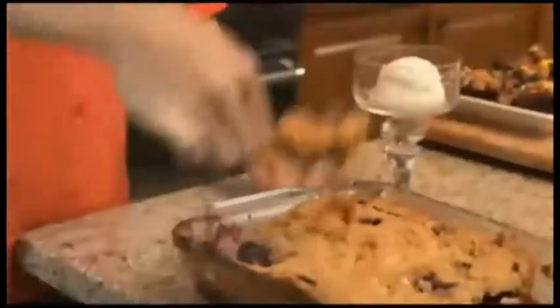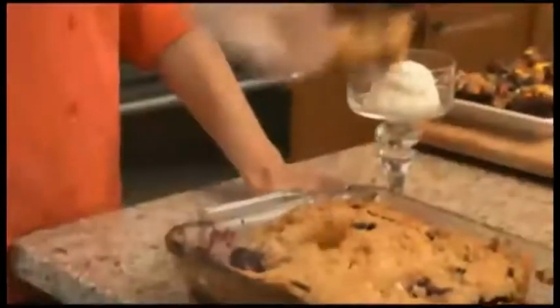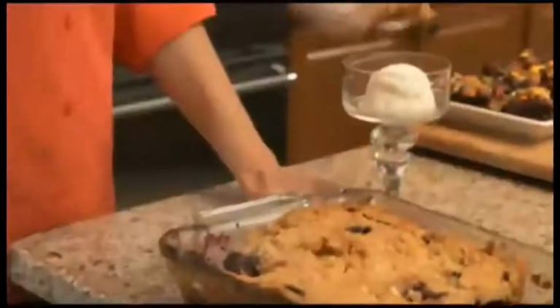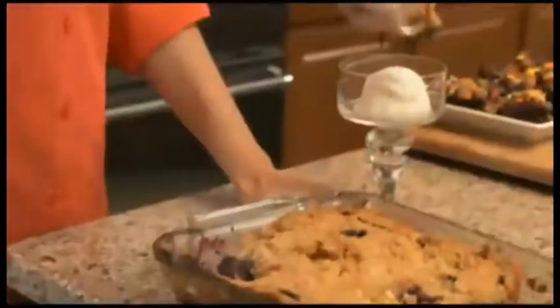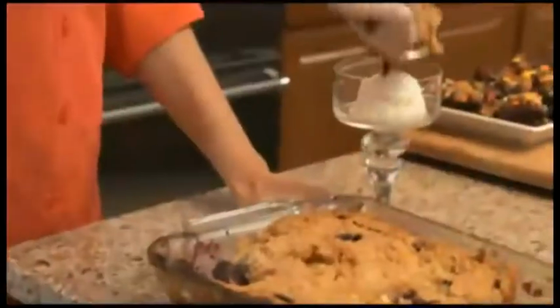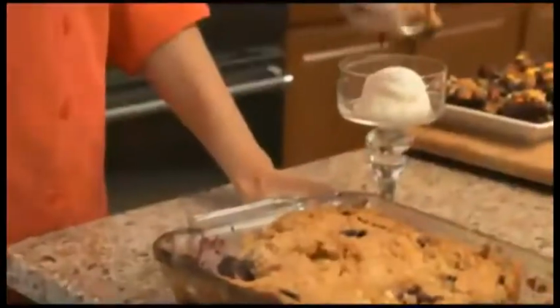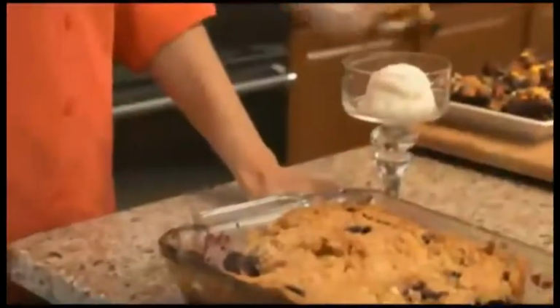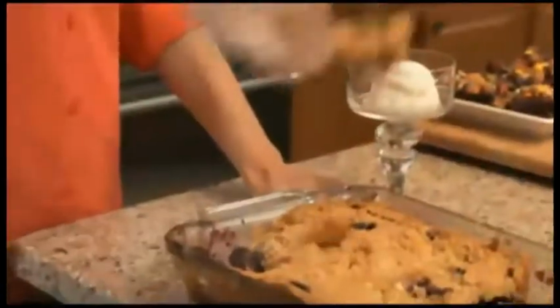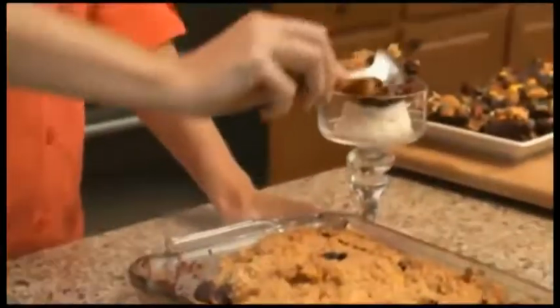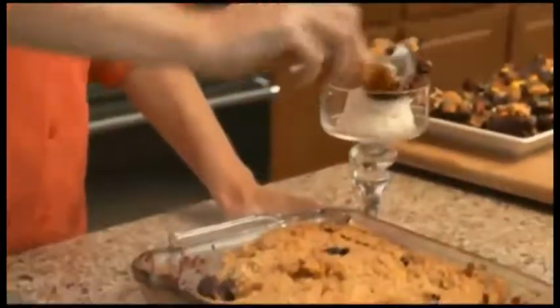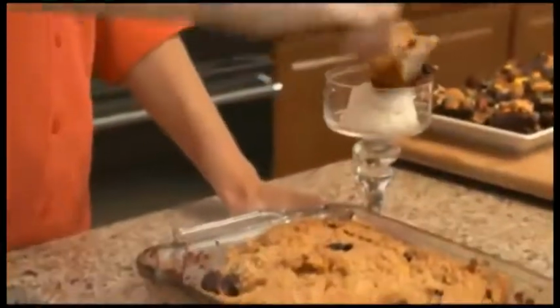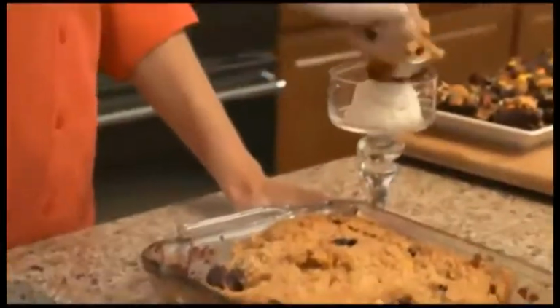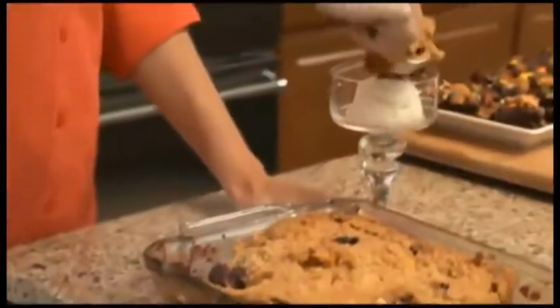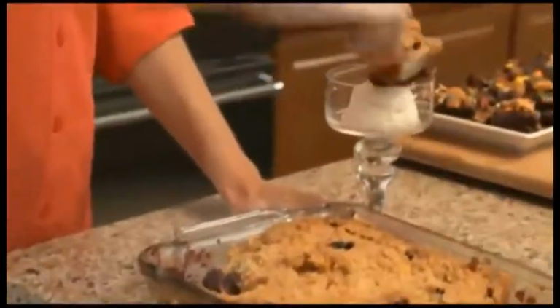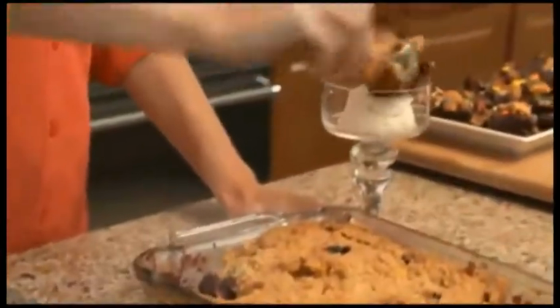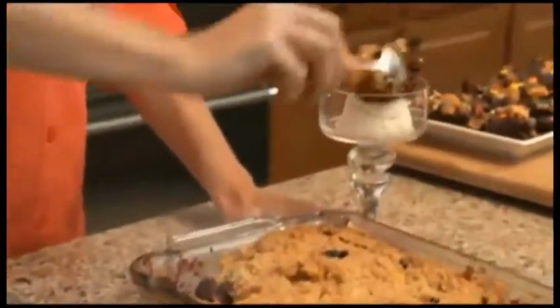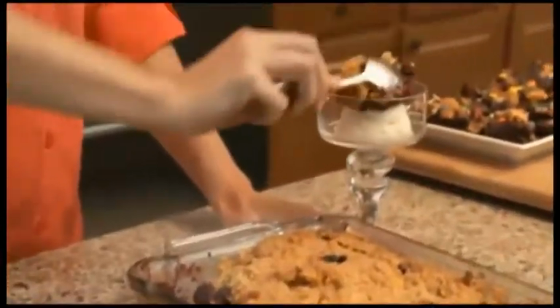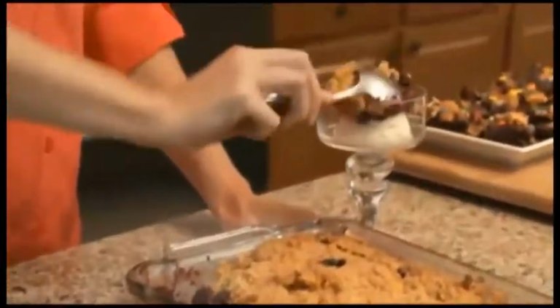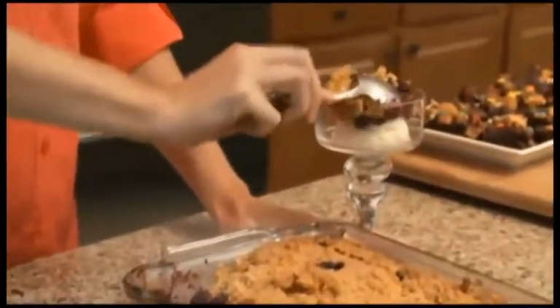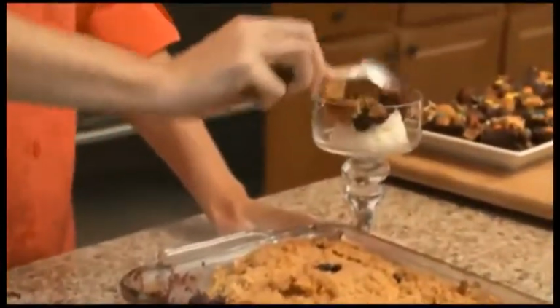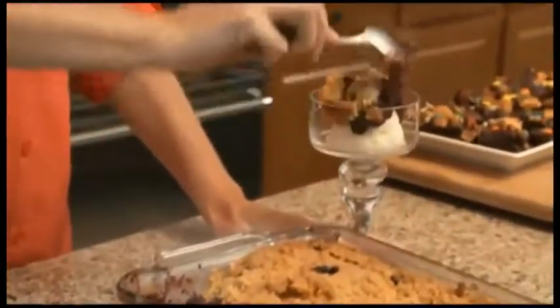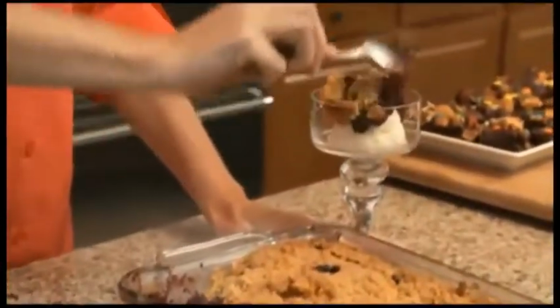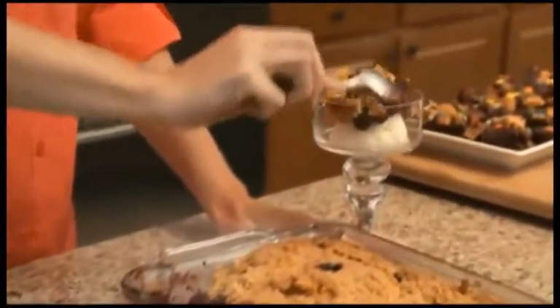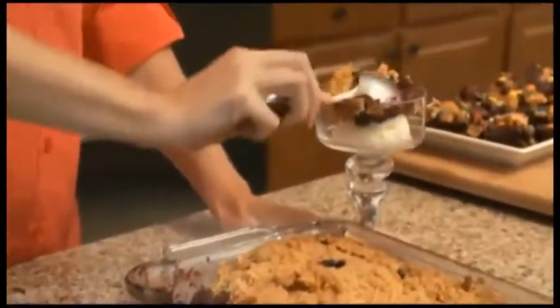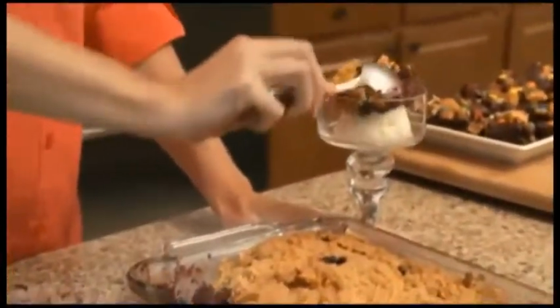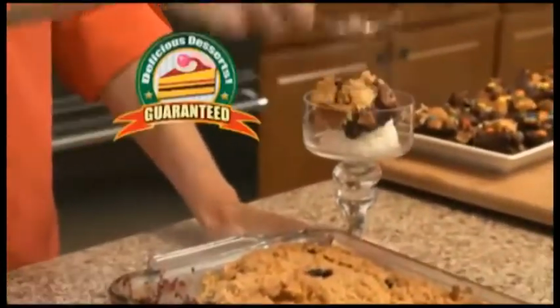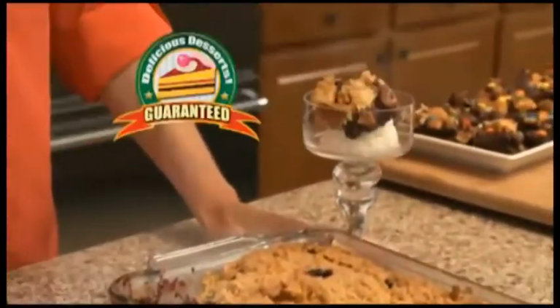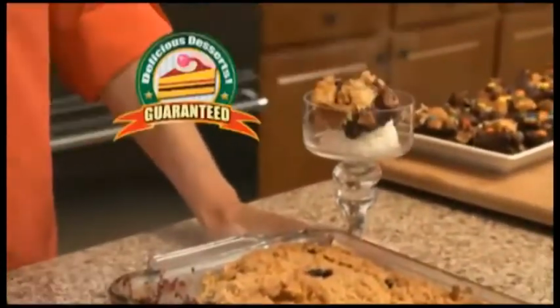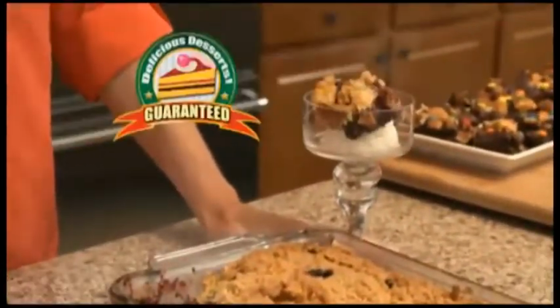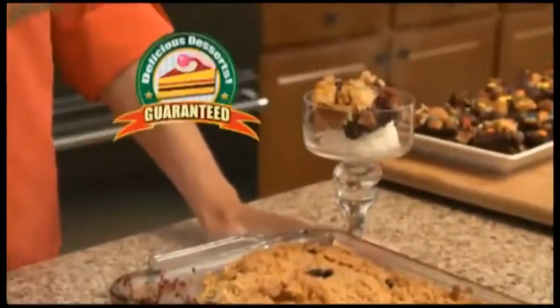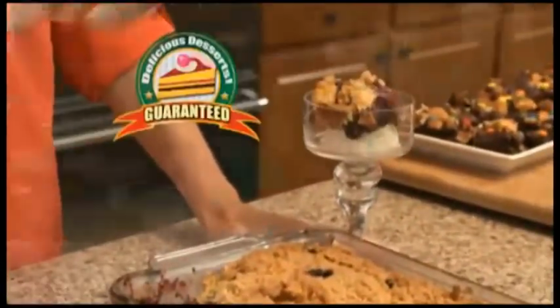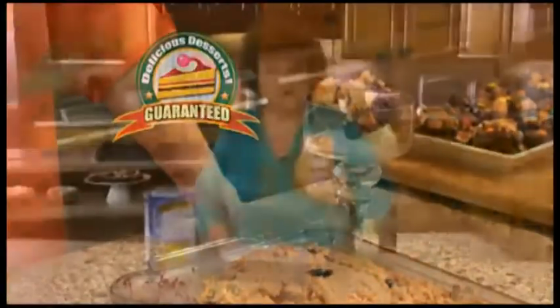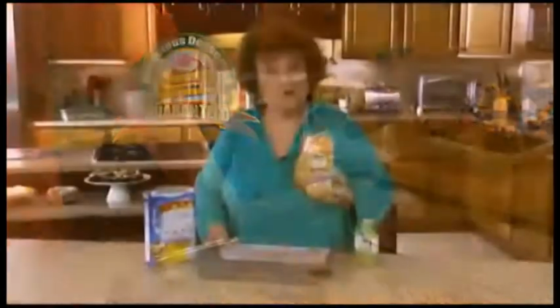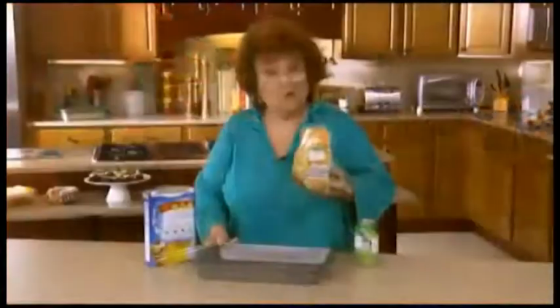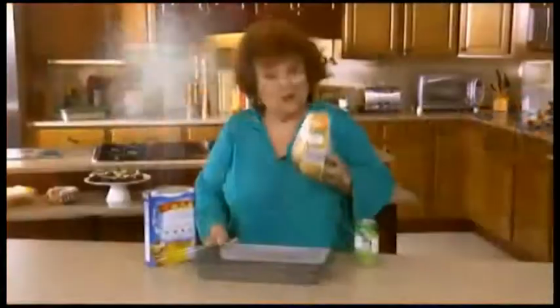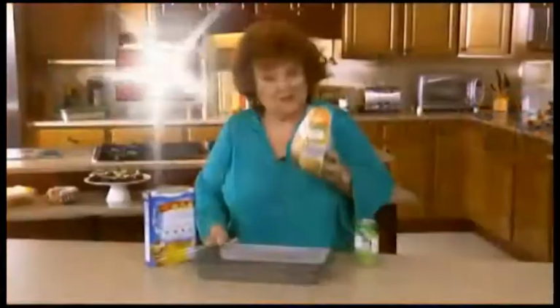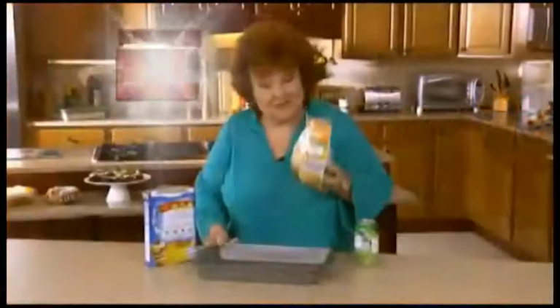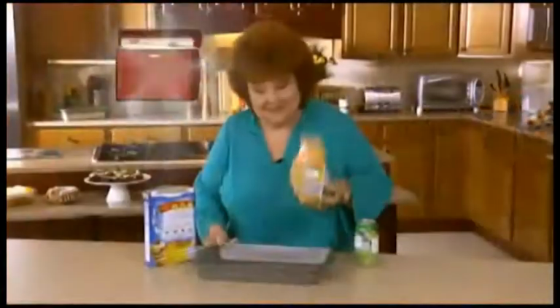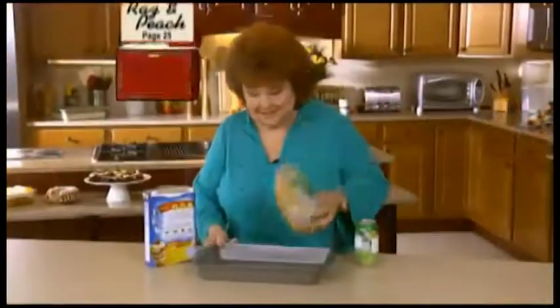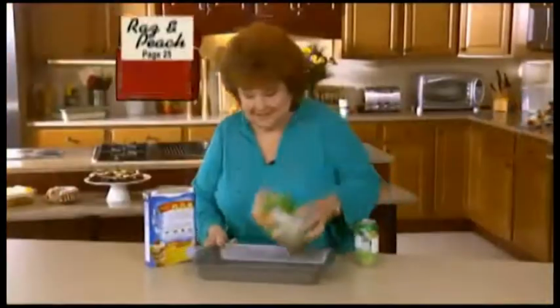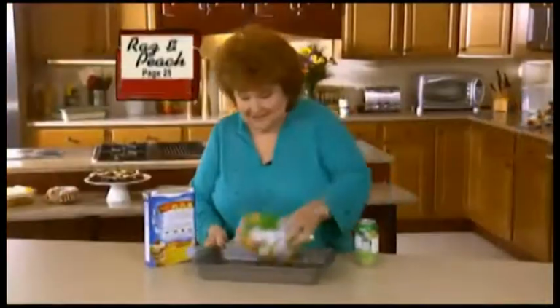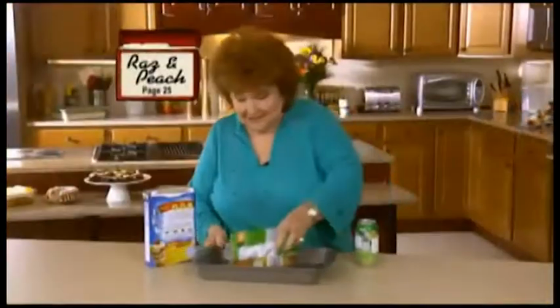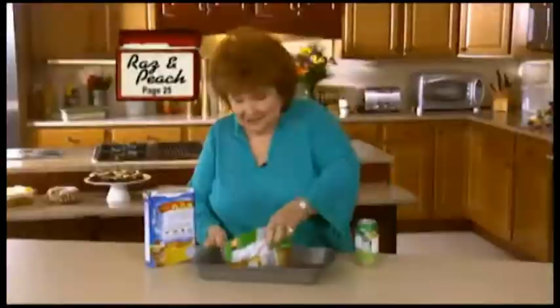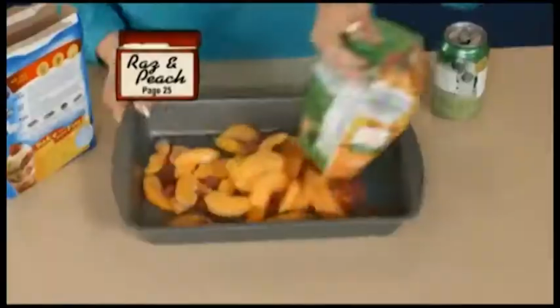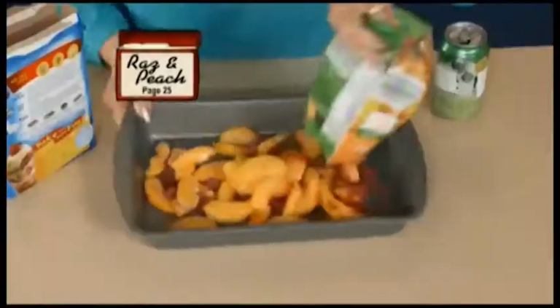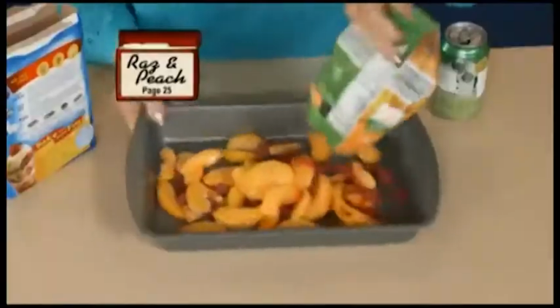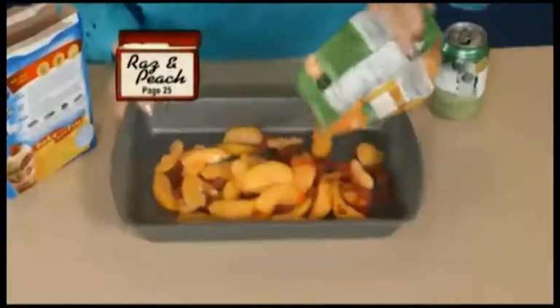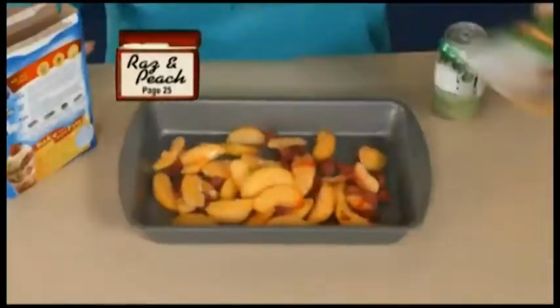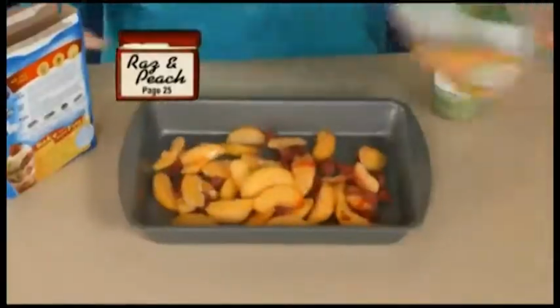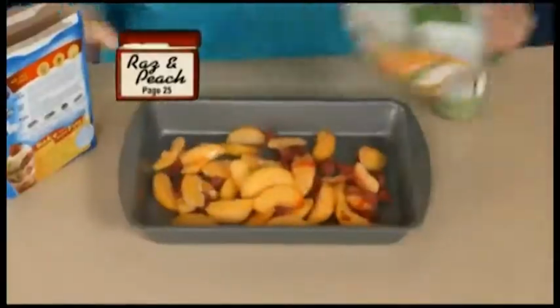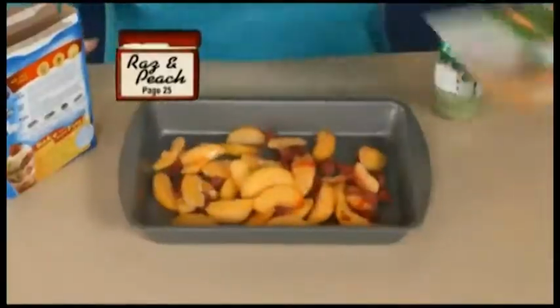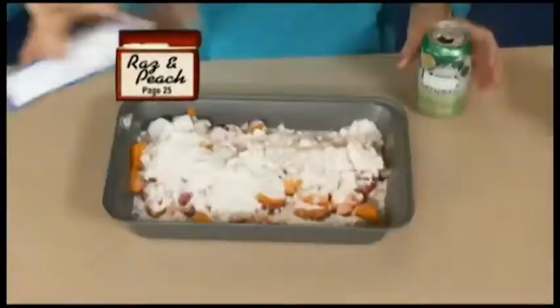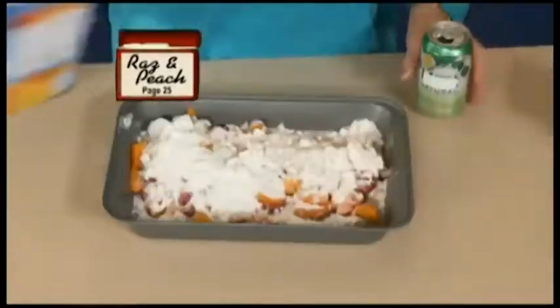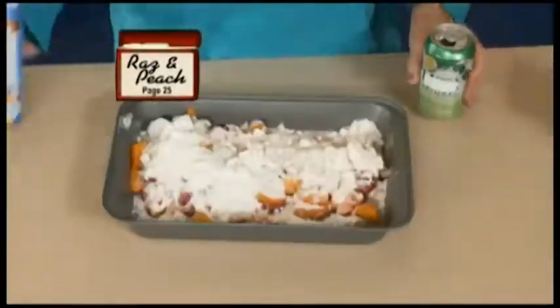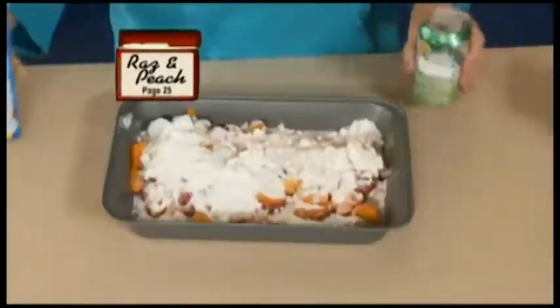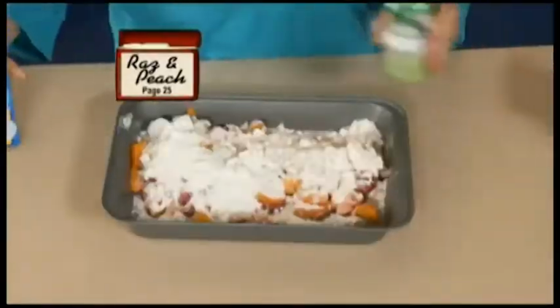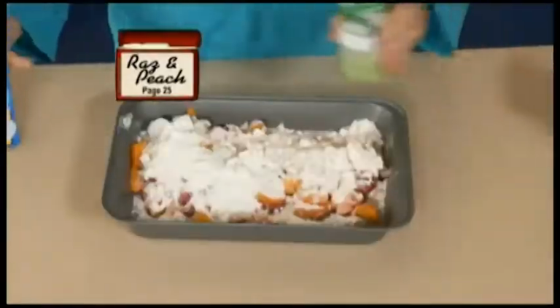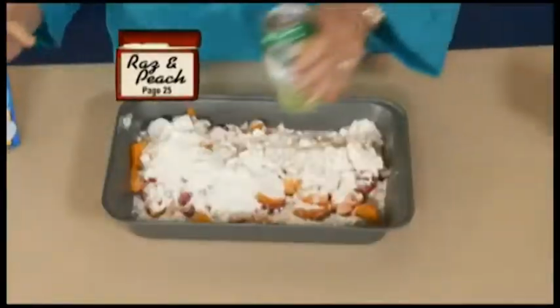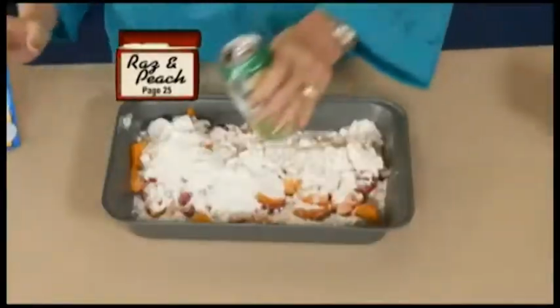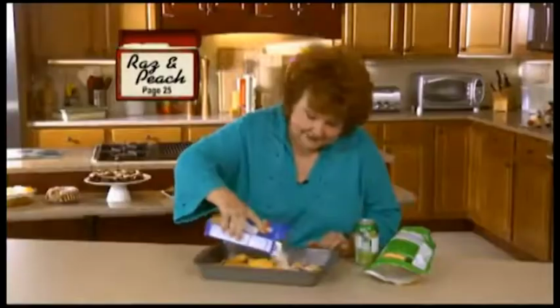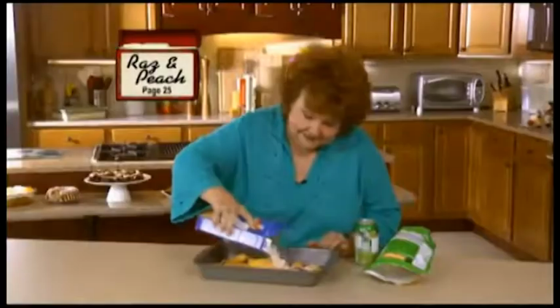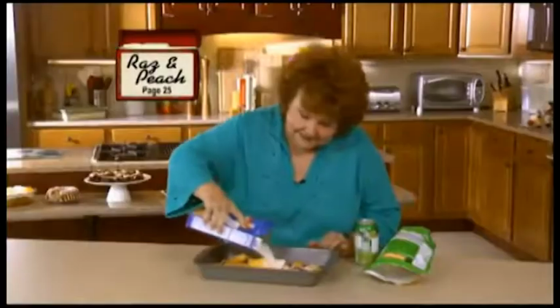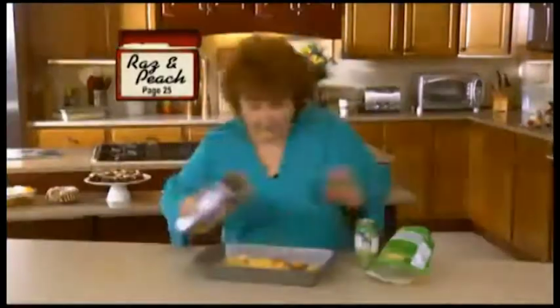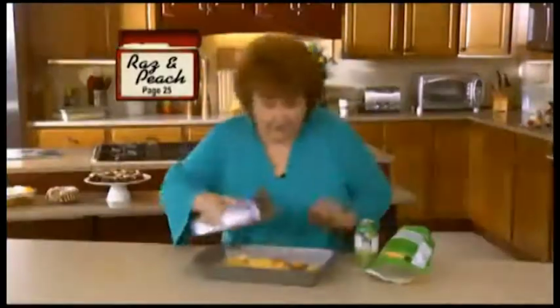For delicious desserts, it just deserves every rep. Guaranteed. Watch this — start with your base and finish with a mixed dump.